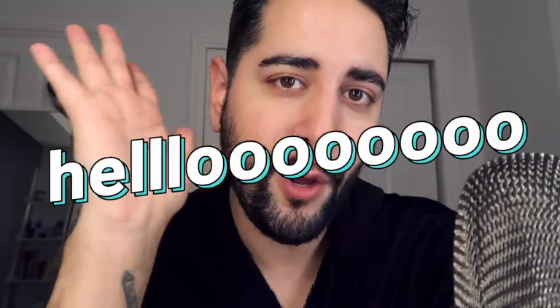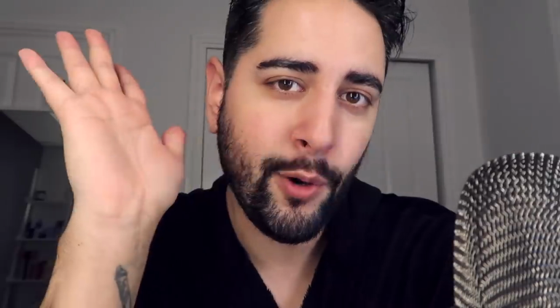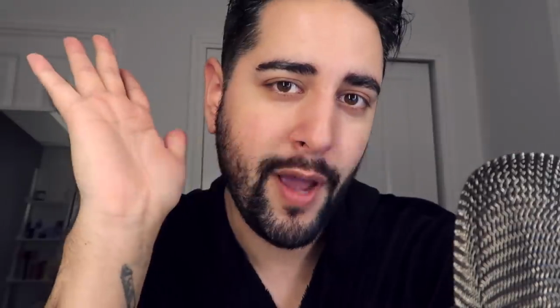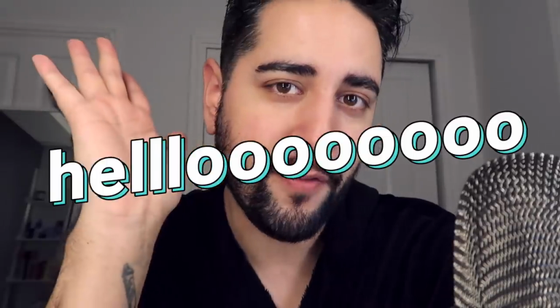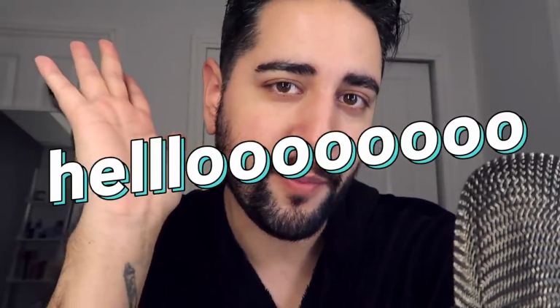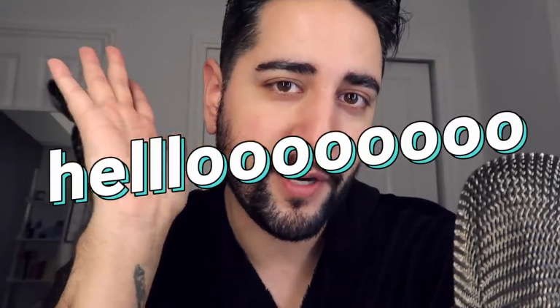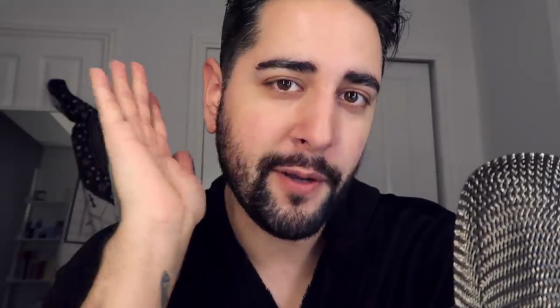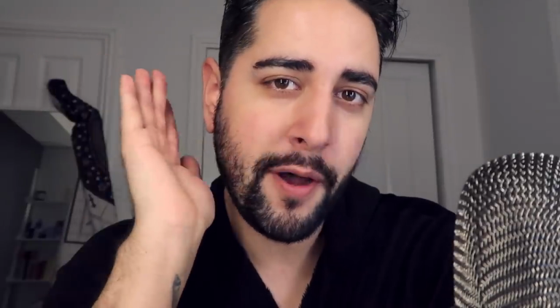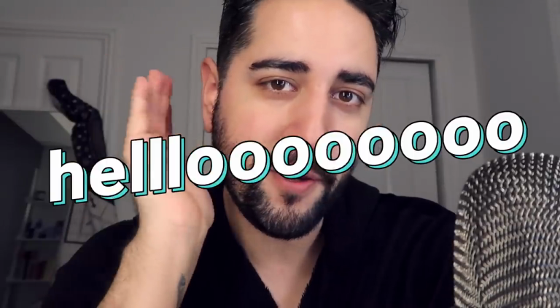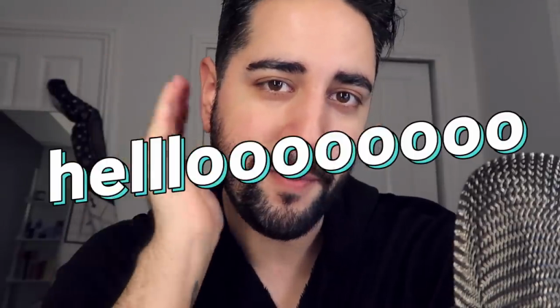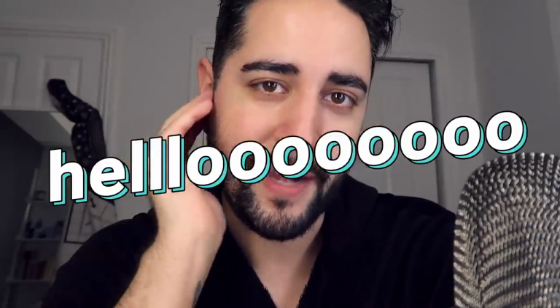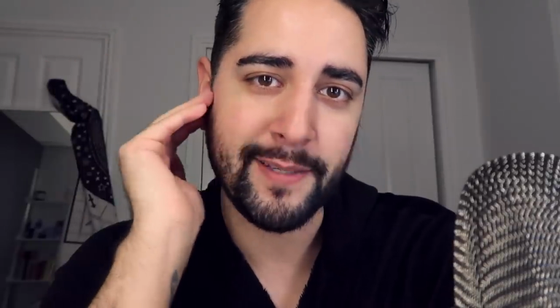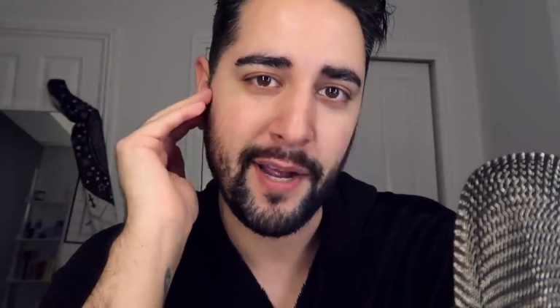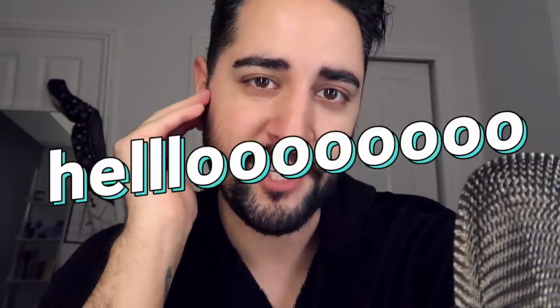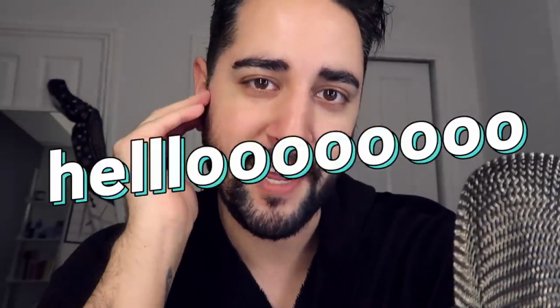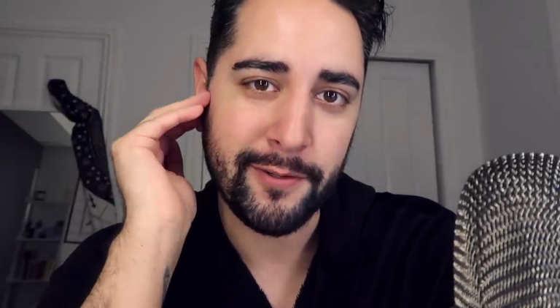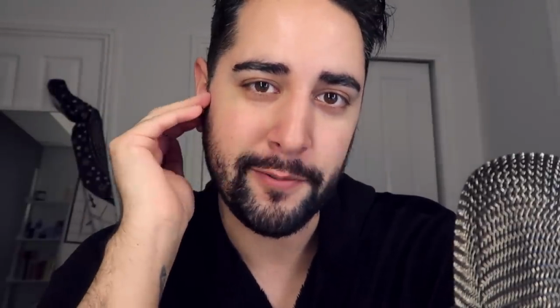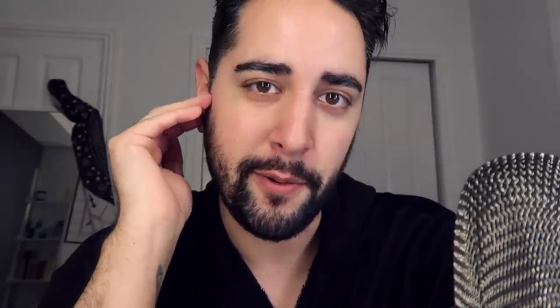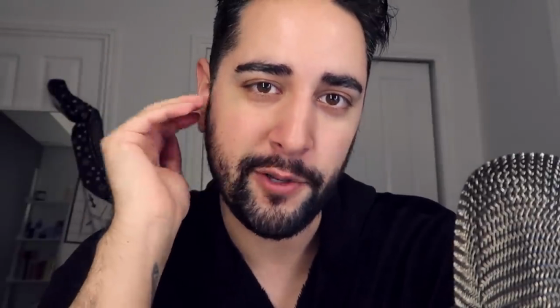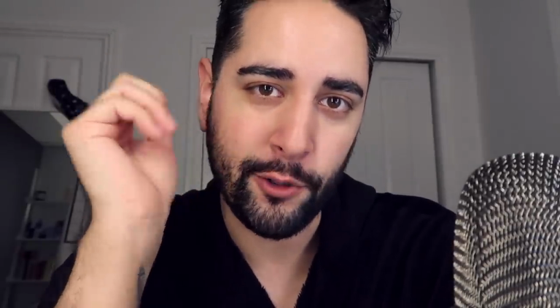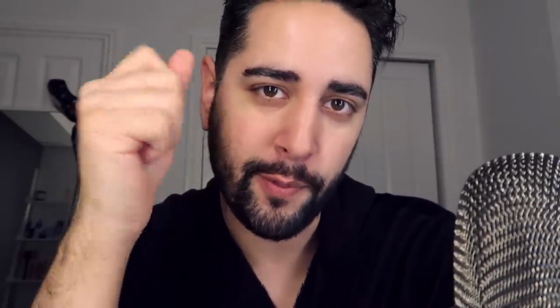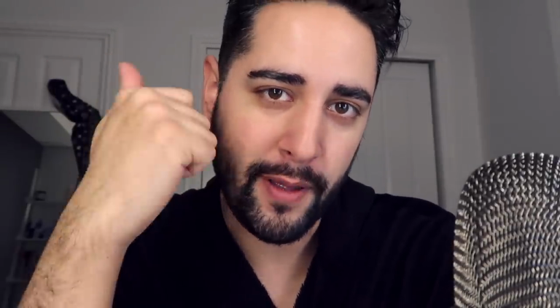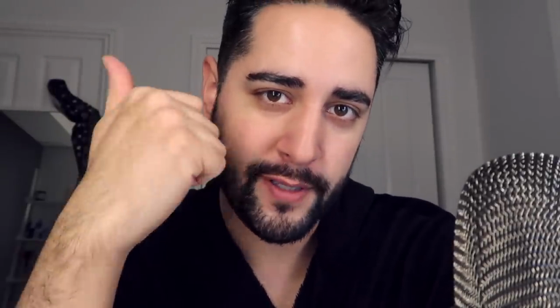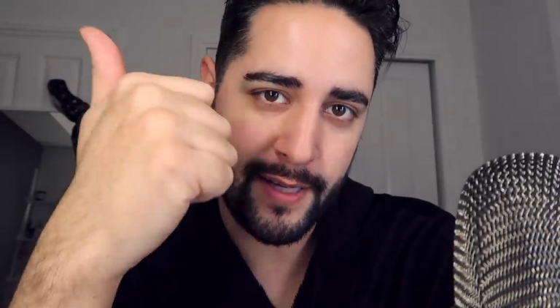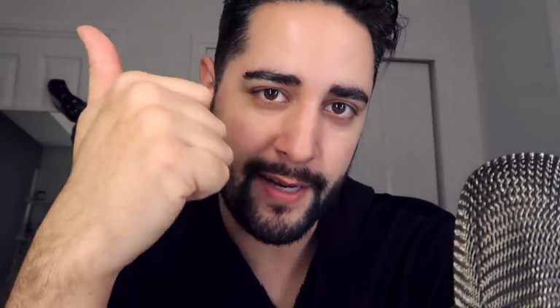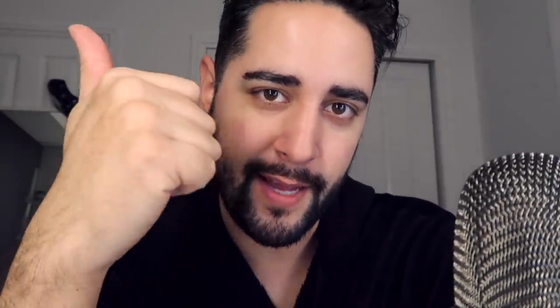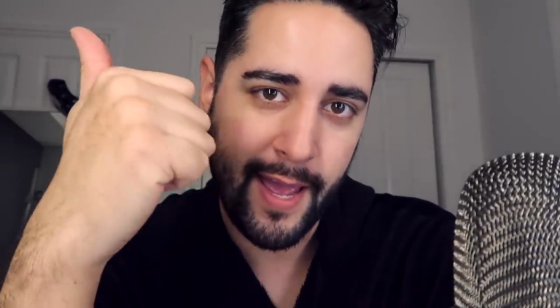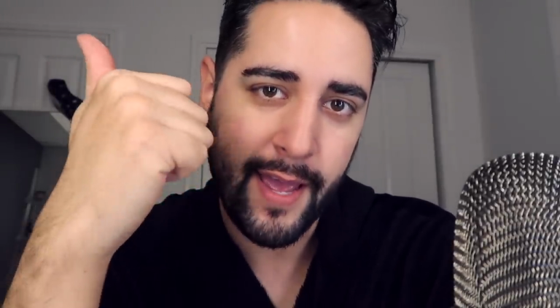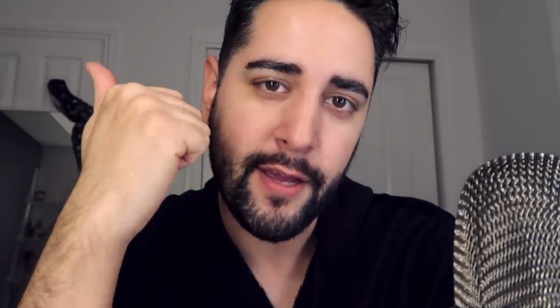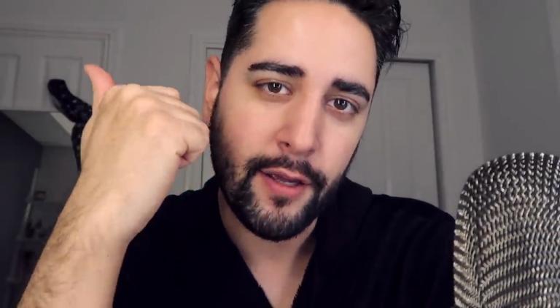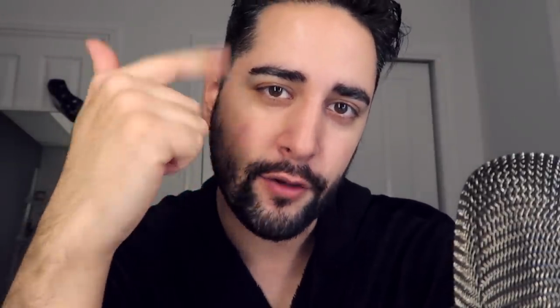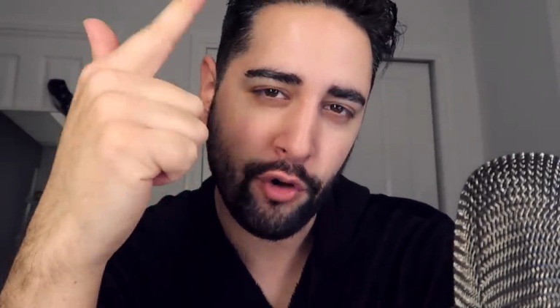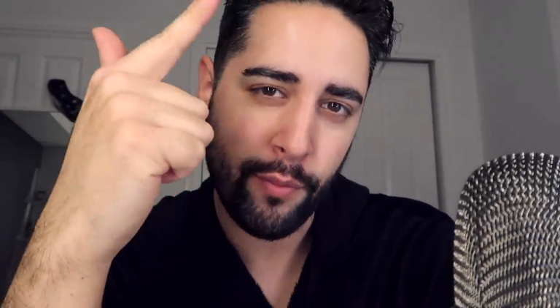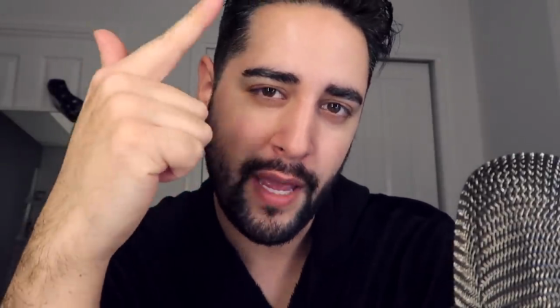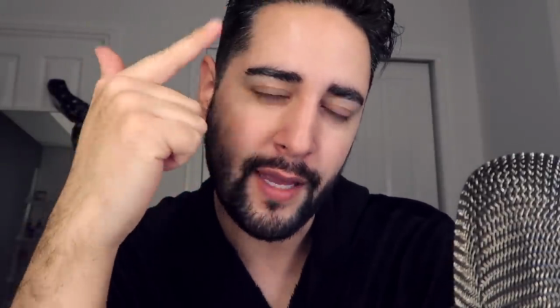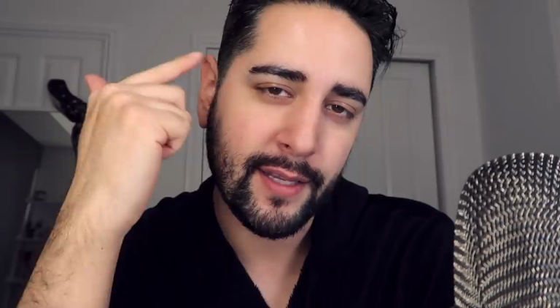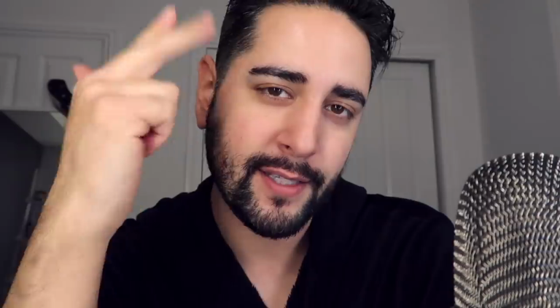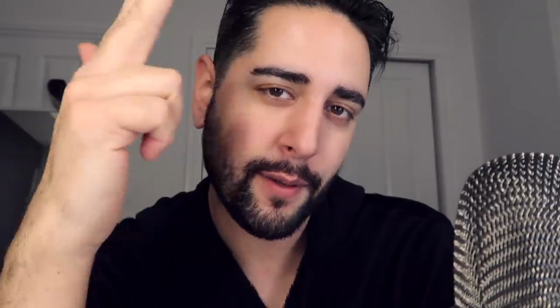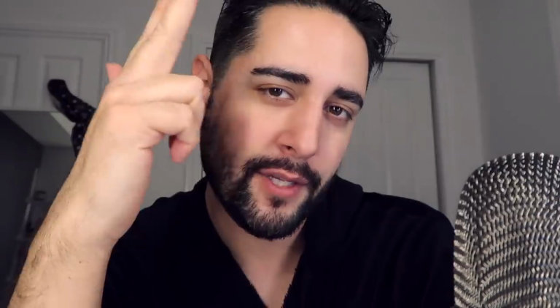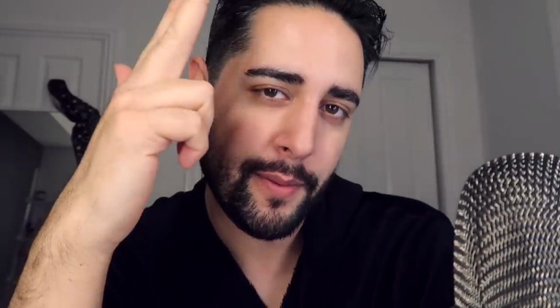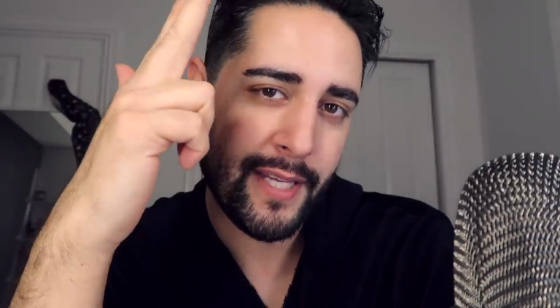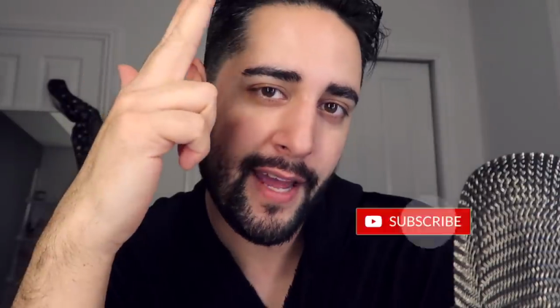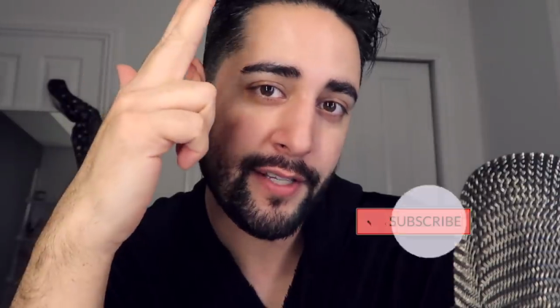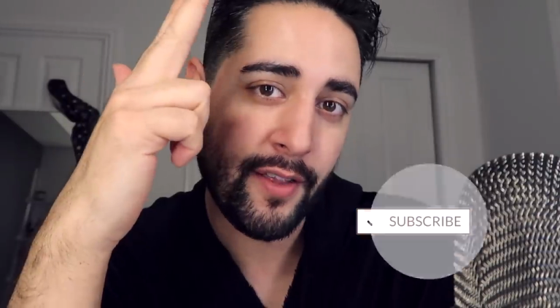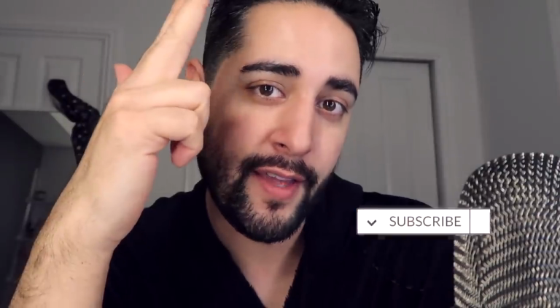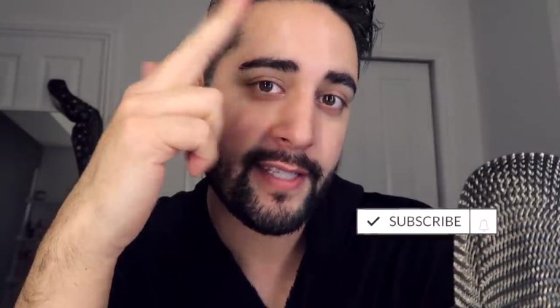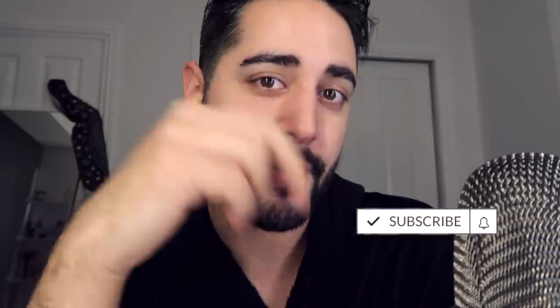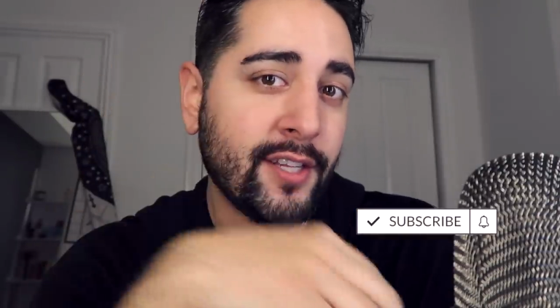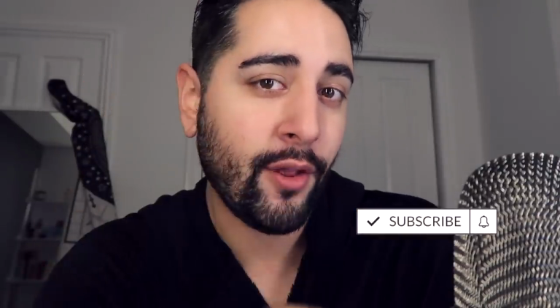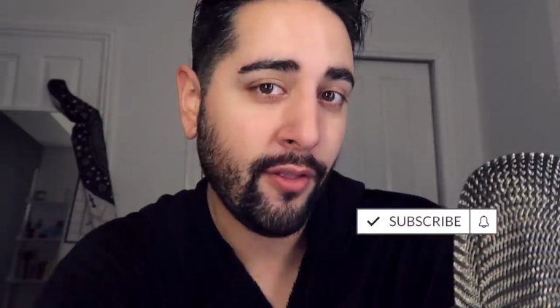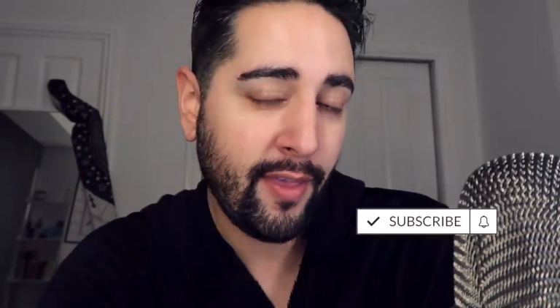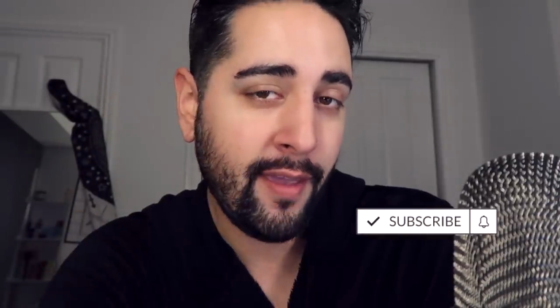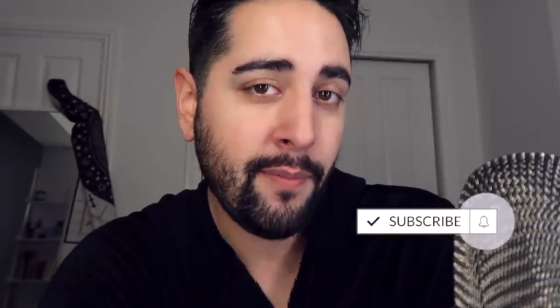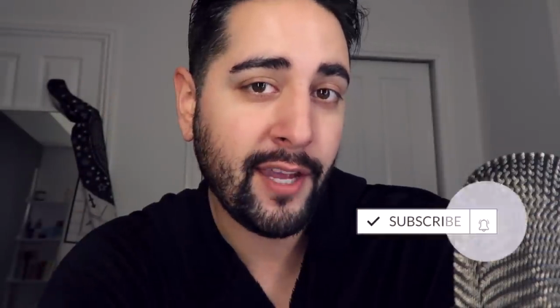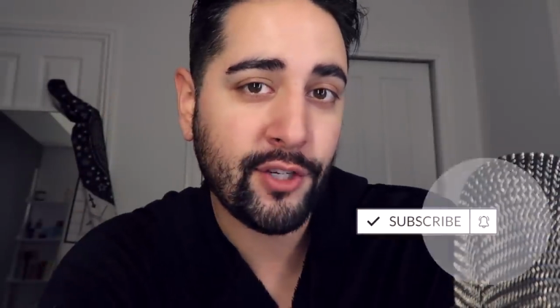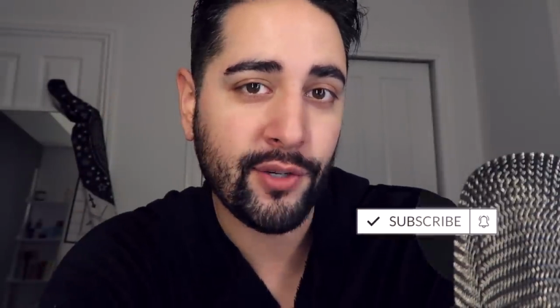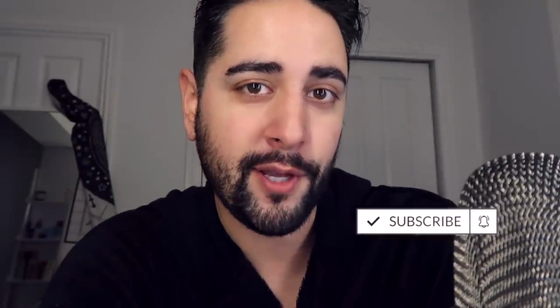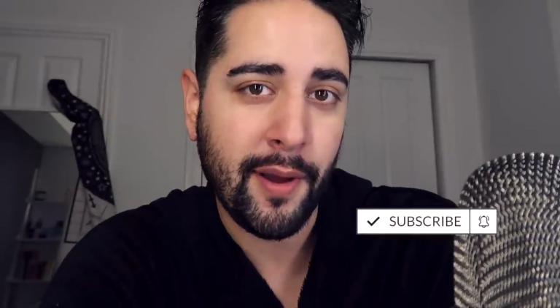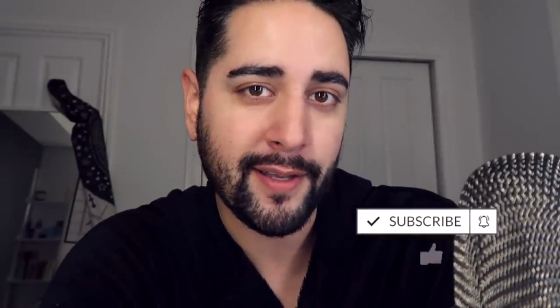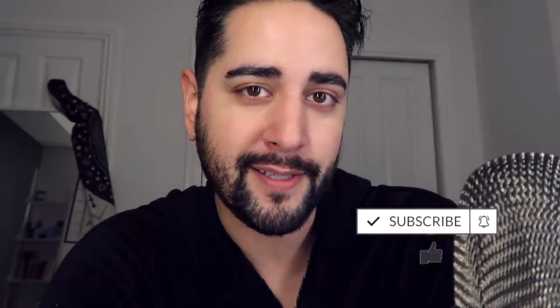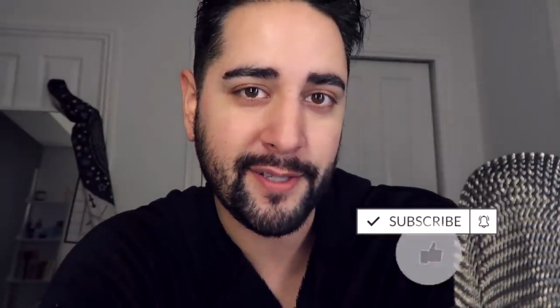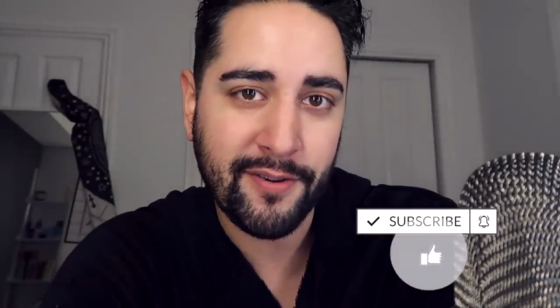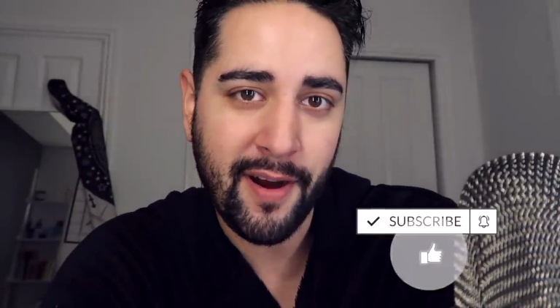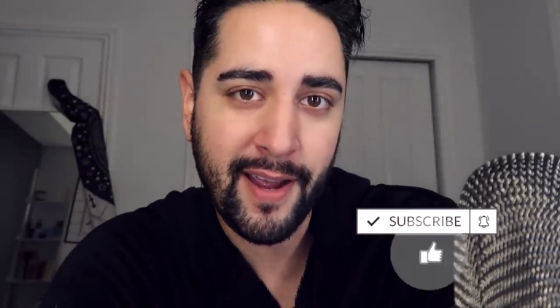Hello everybody, welcome back to my channel where we talk about skincare, grooming, and sometimes hair. So if that sounds like your thing, make sure you are subscribed.